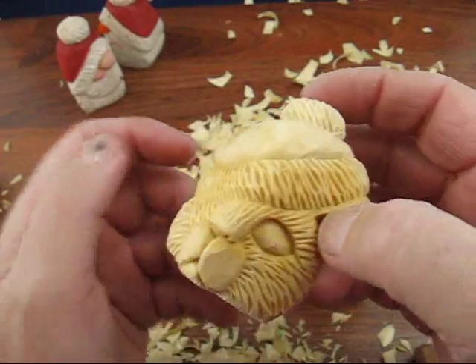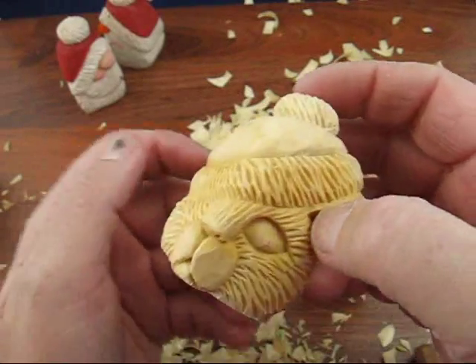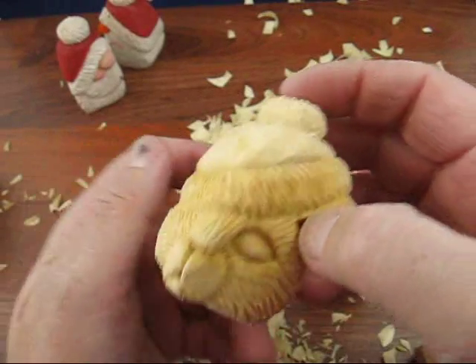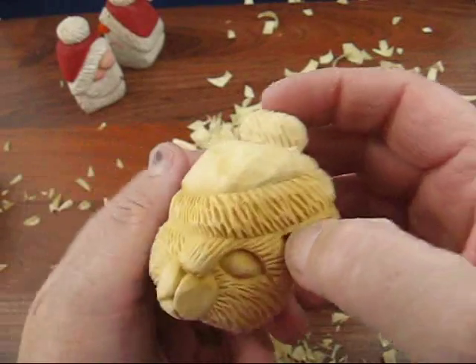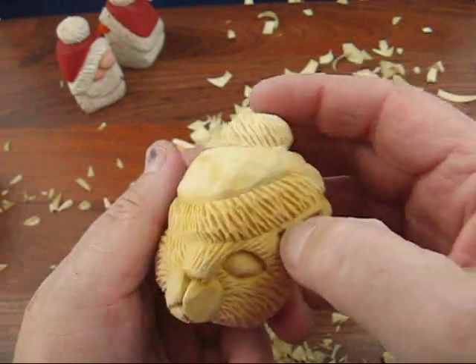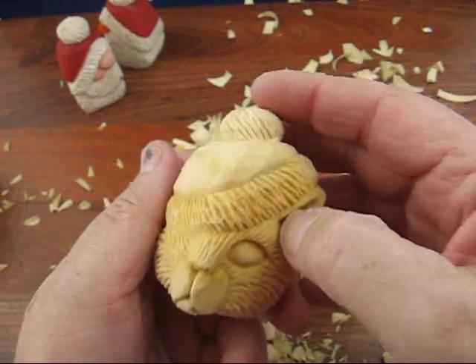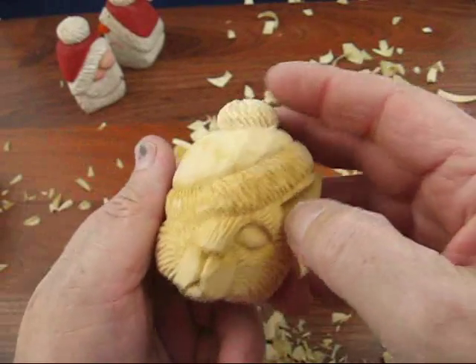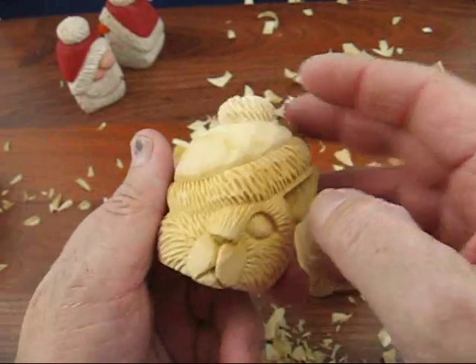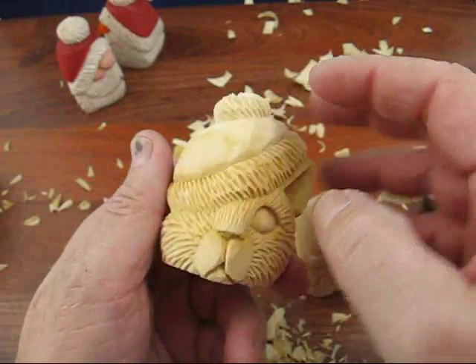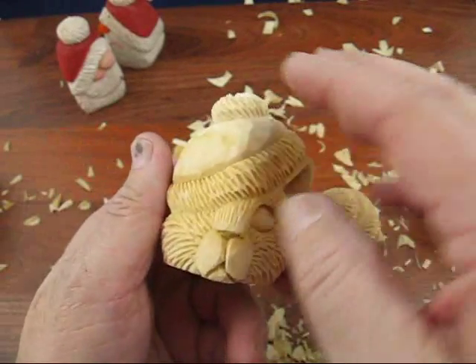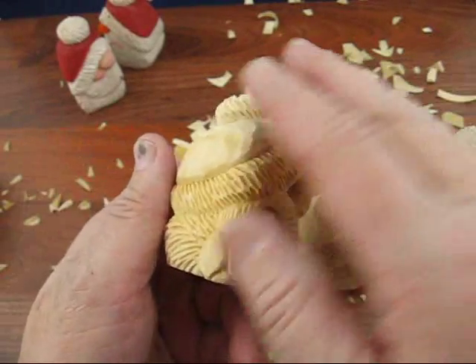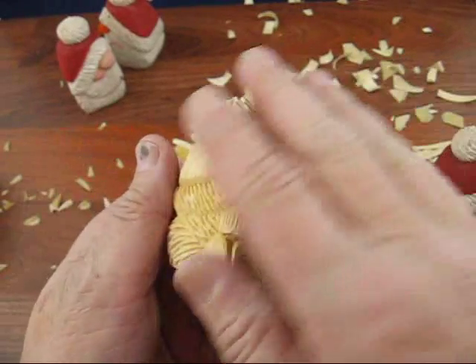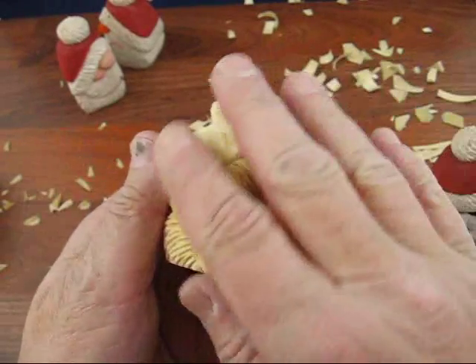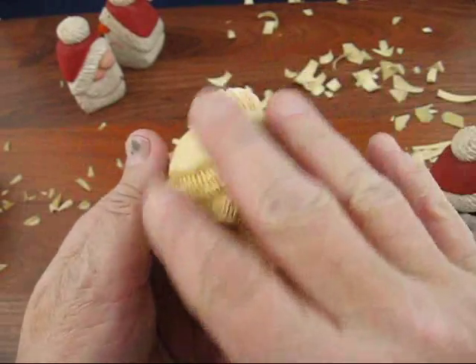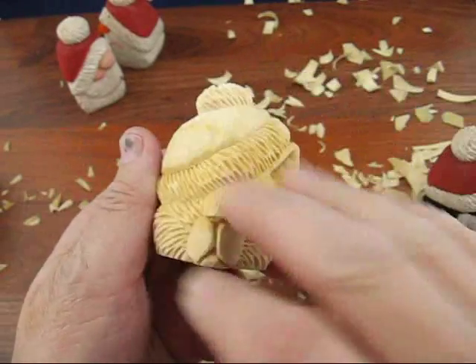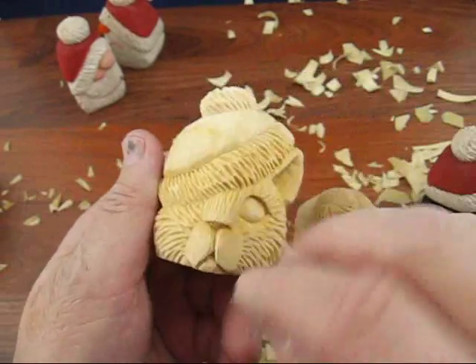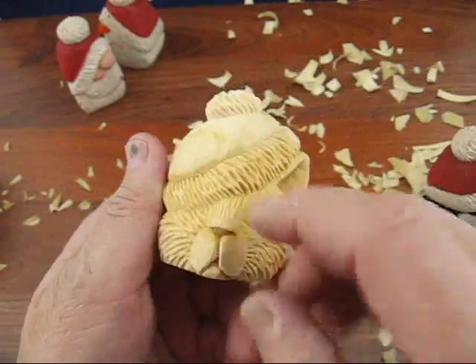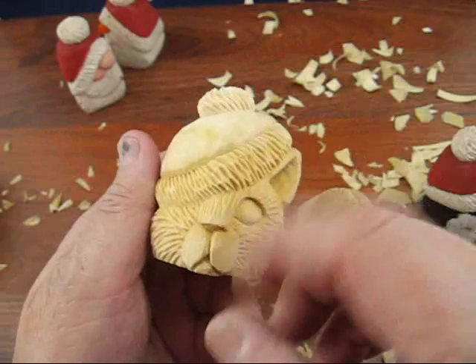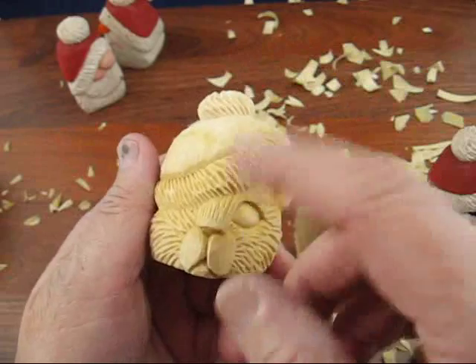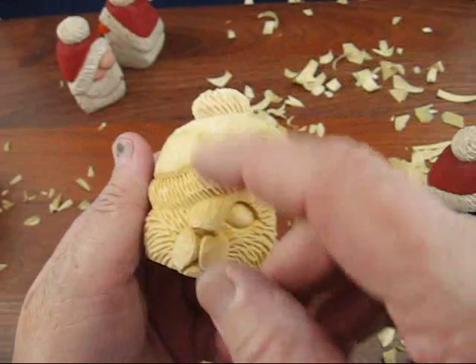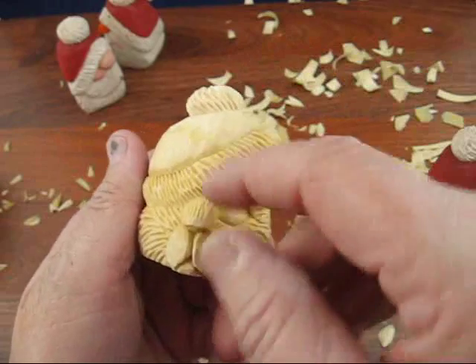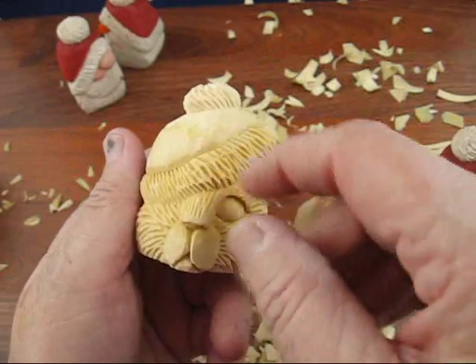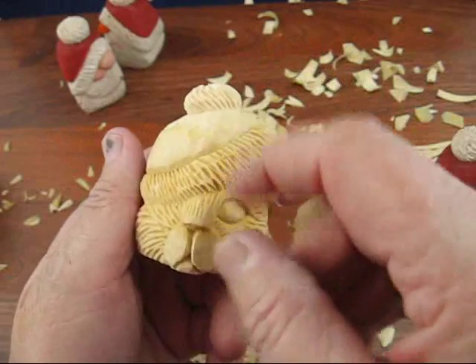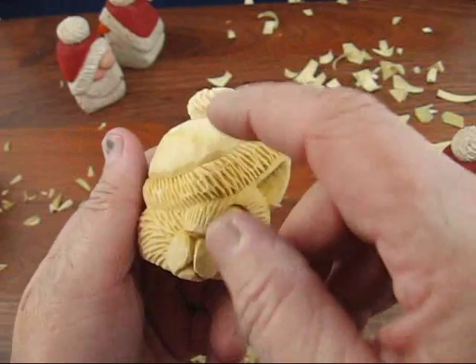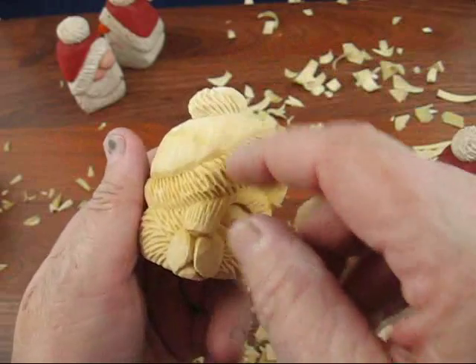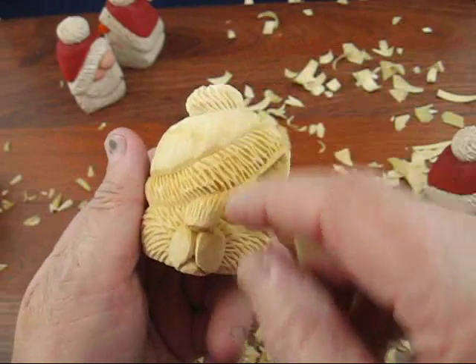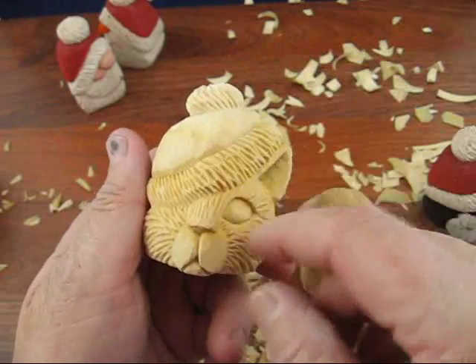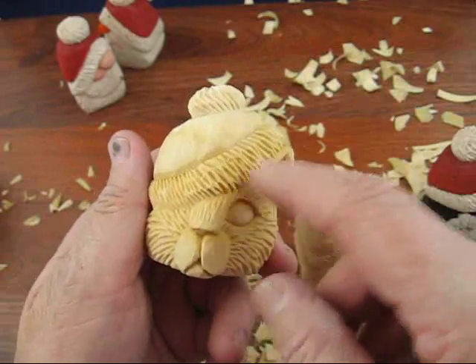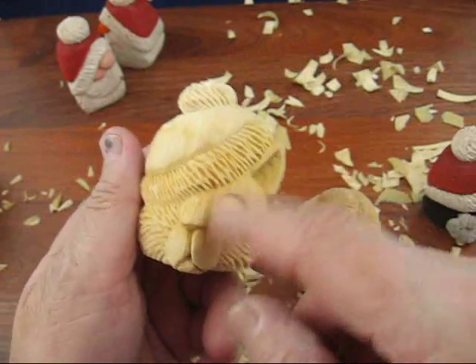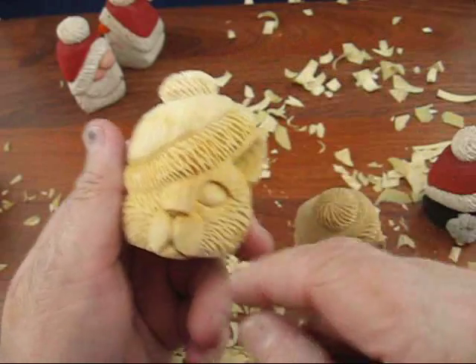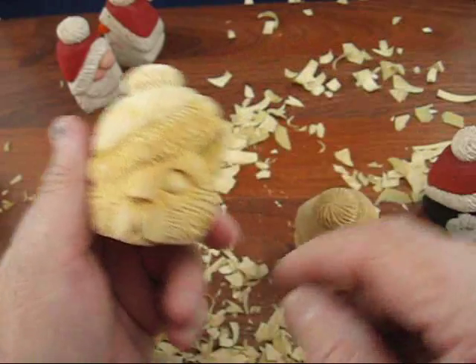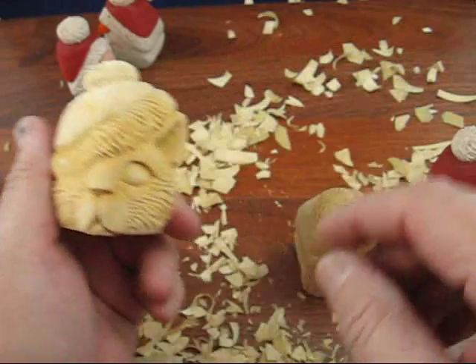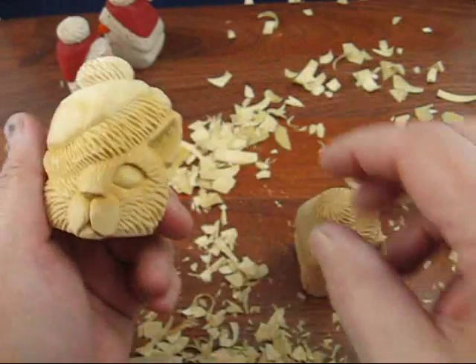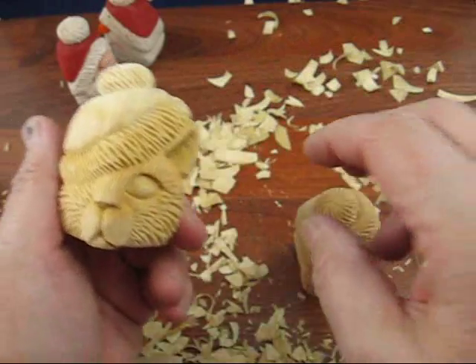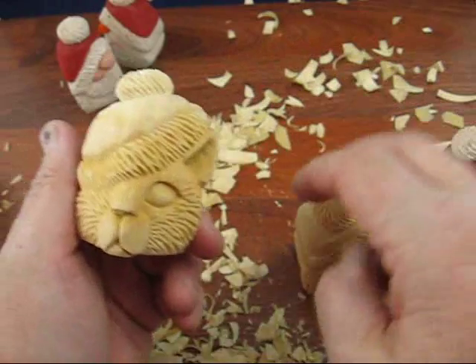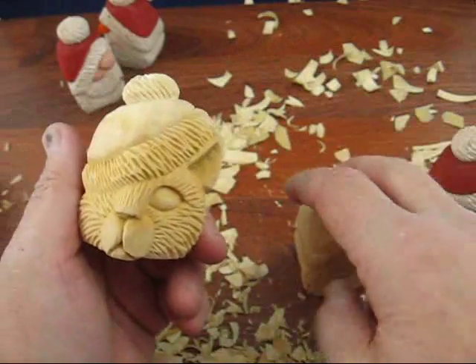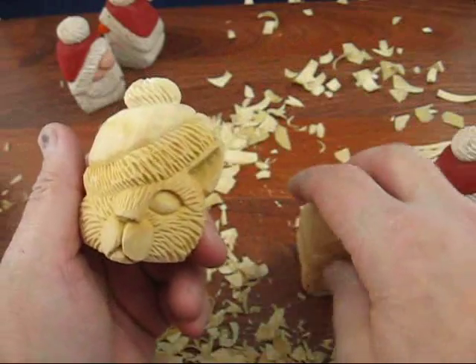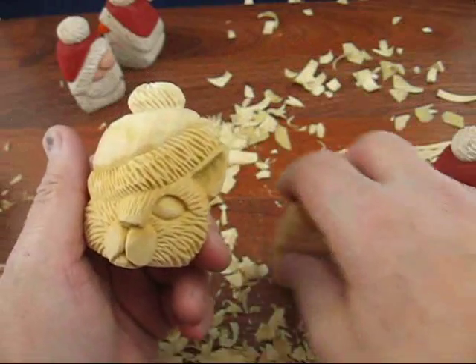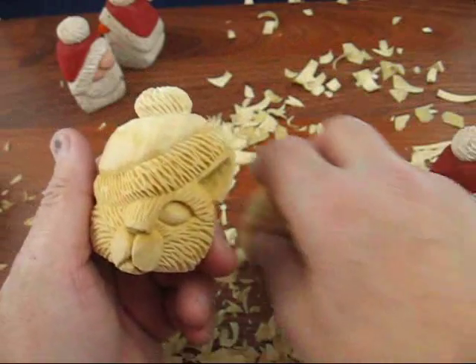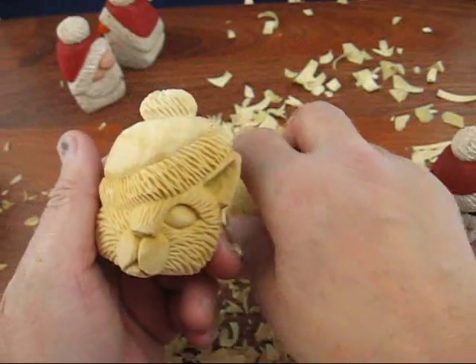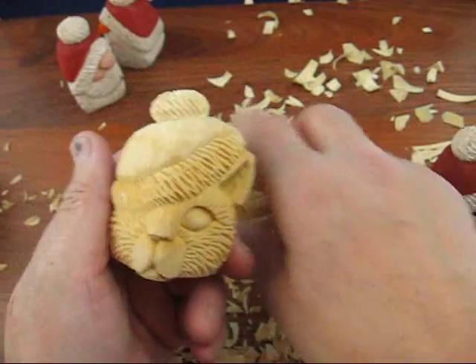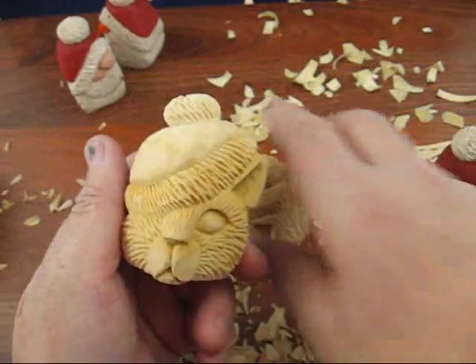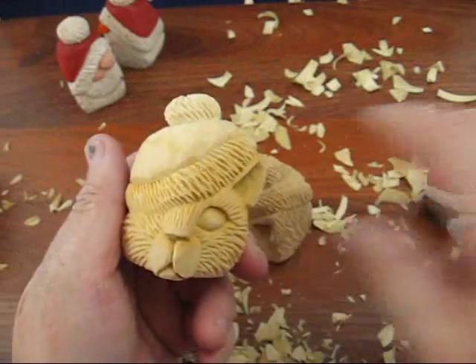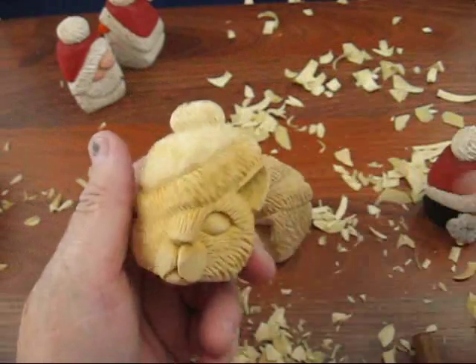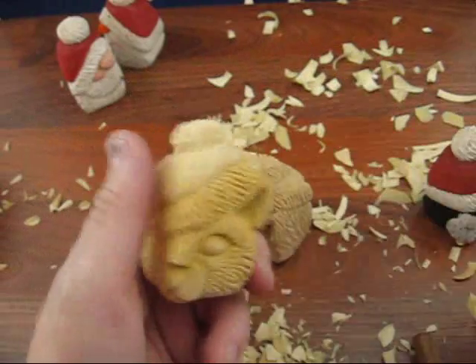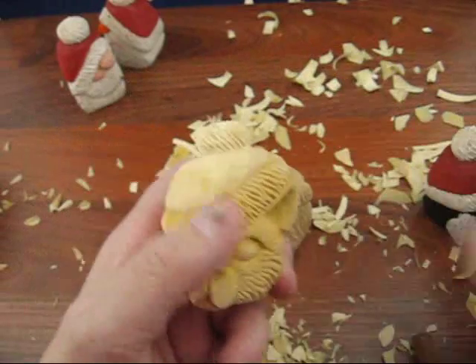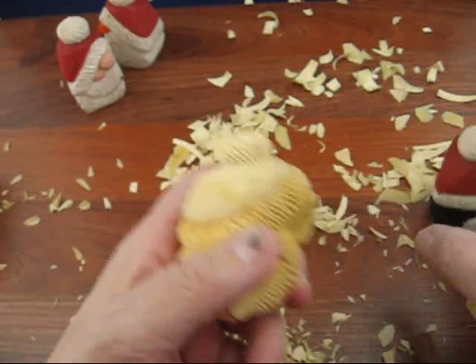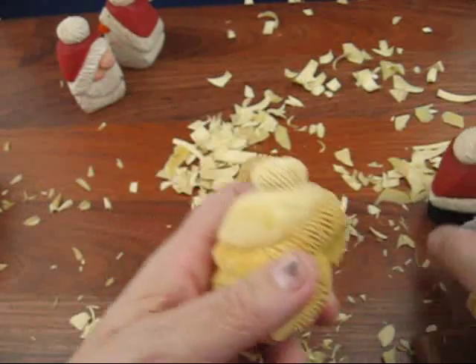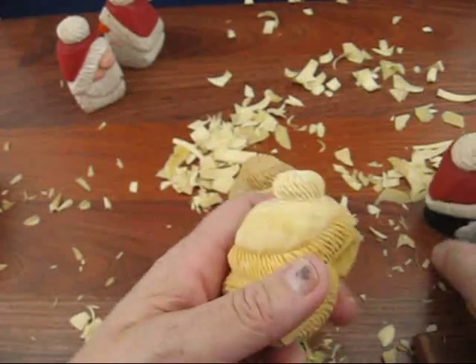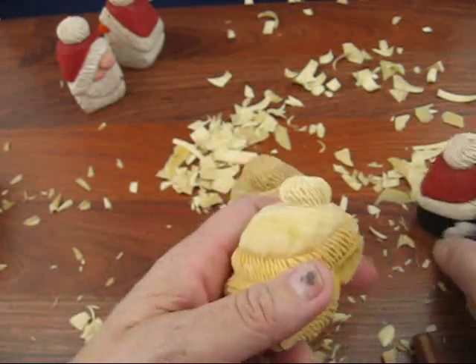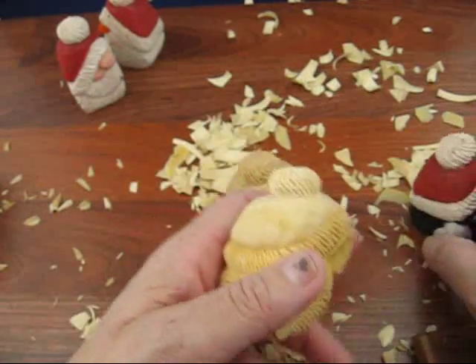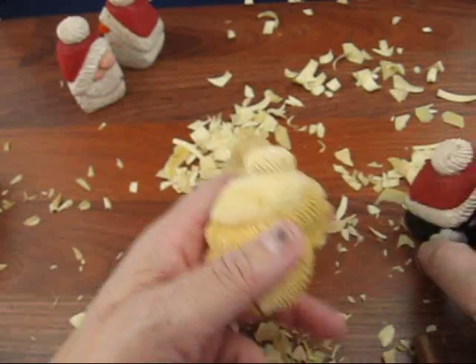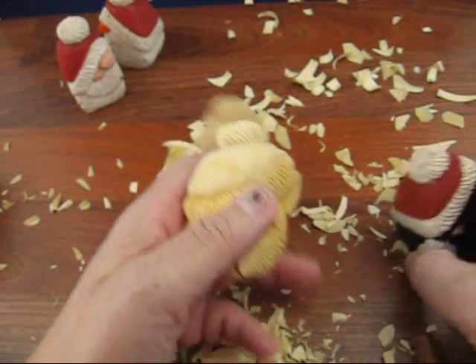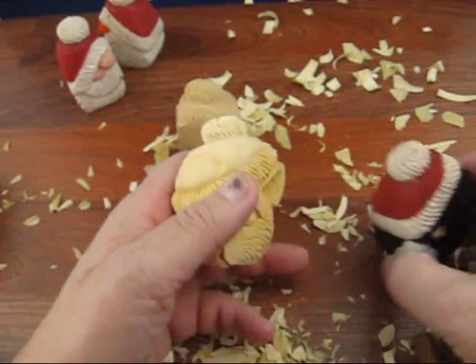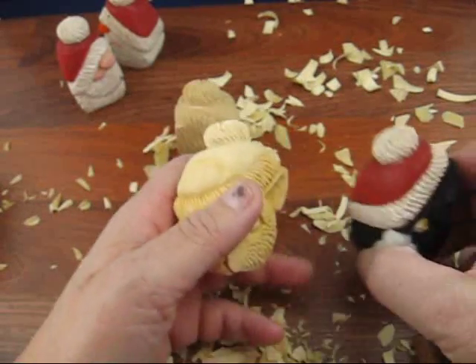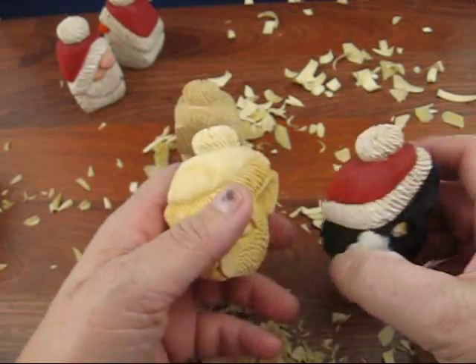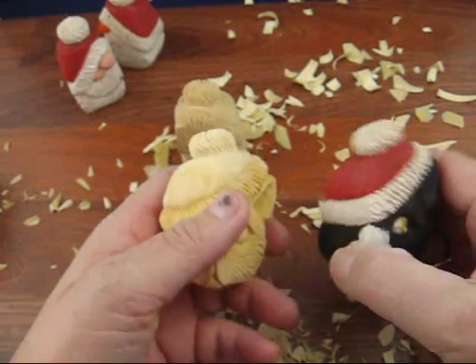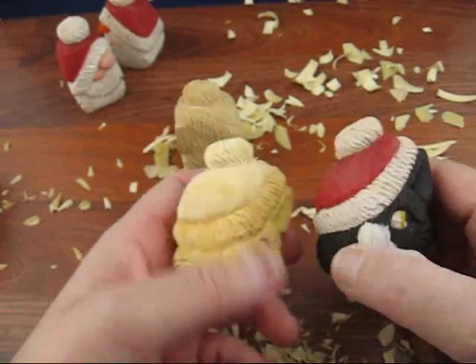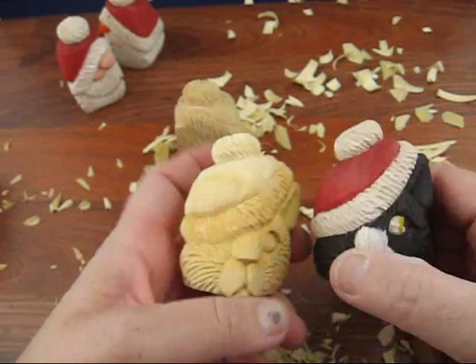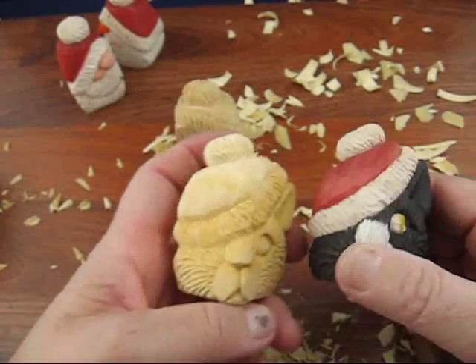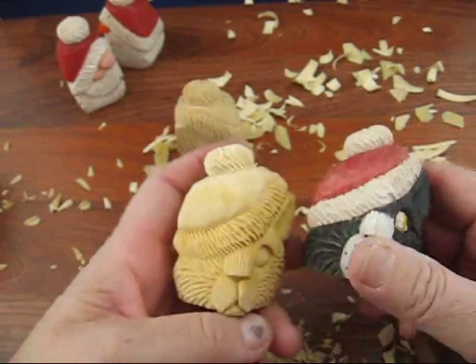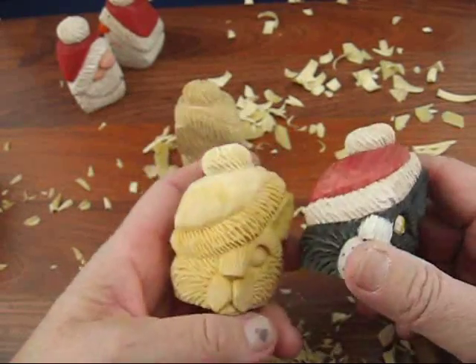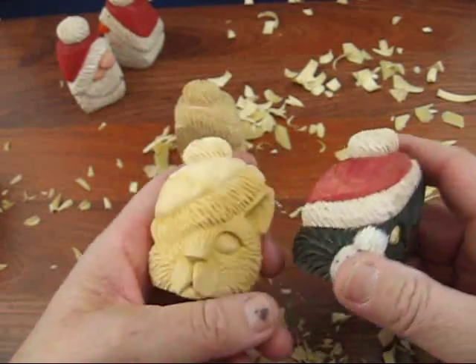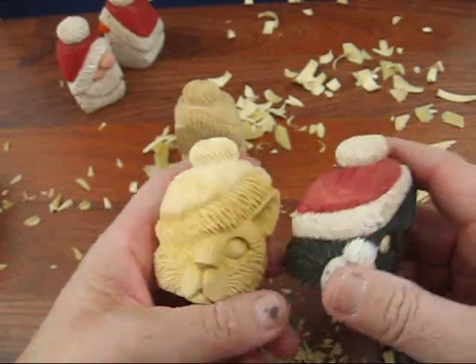Okay, so this is what it looks like. I sprayed it a little bit, that's why it looks a little darker than this one. But let's discuss a little bit about painting.